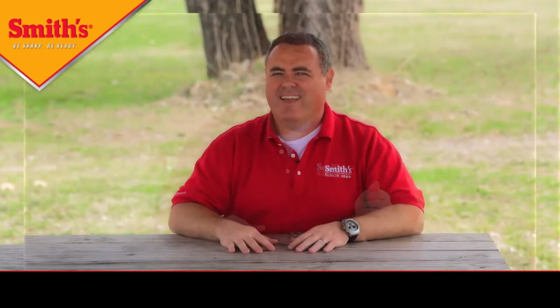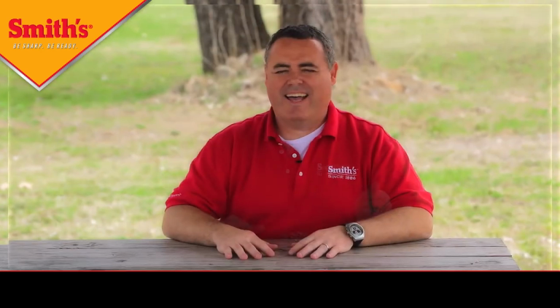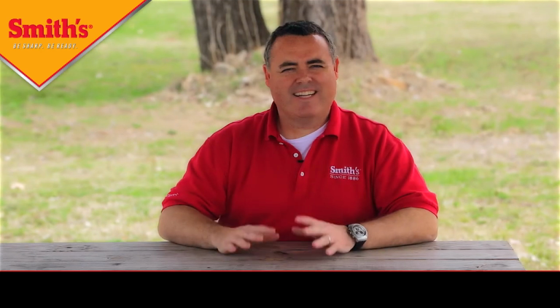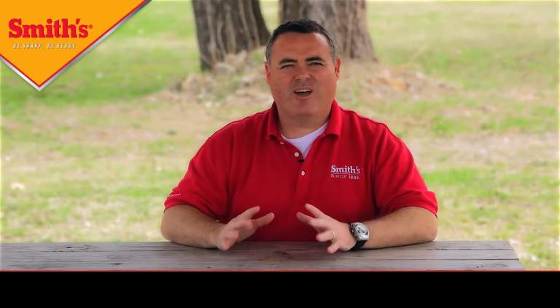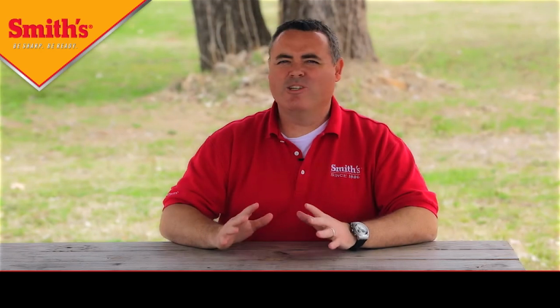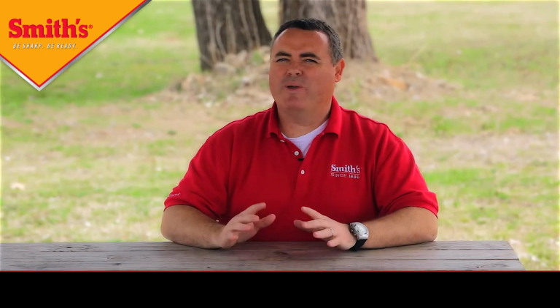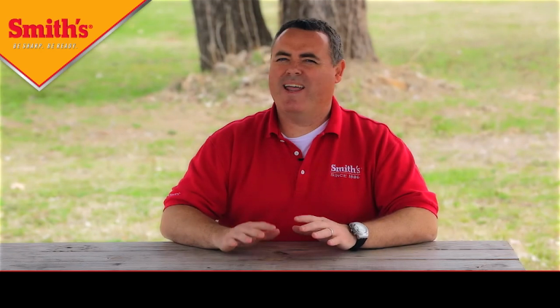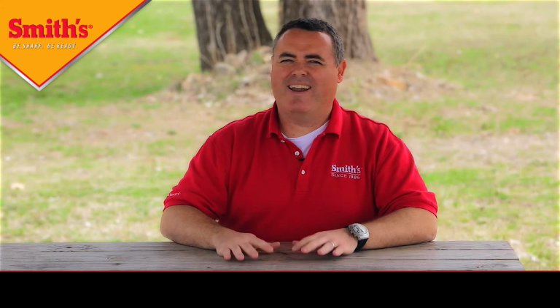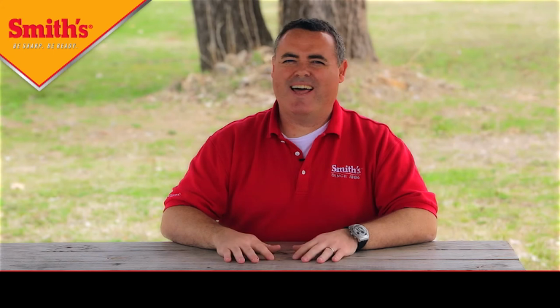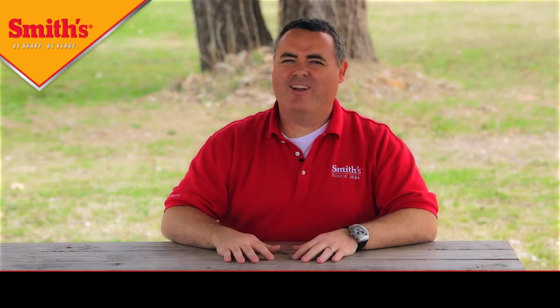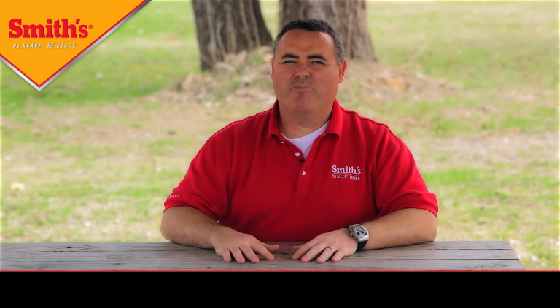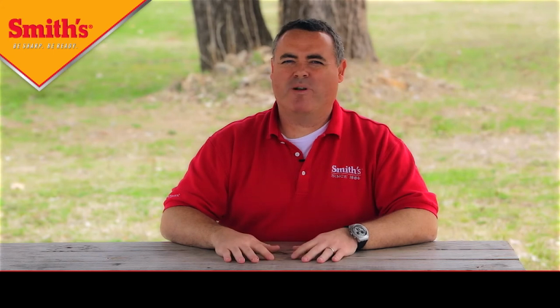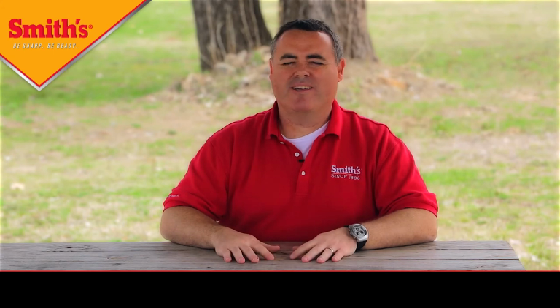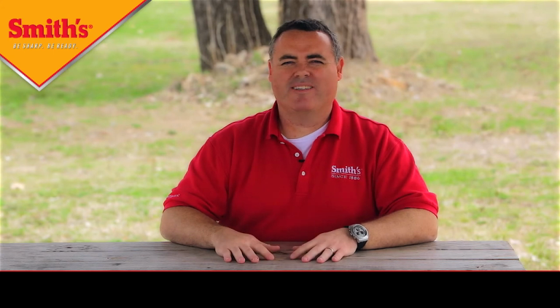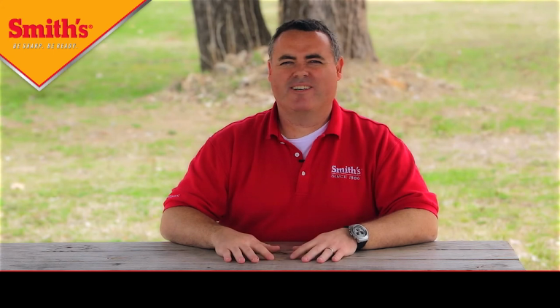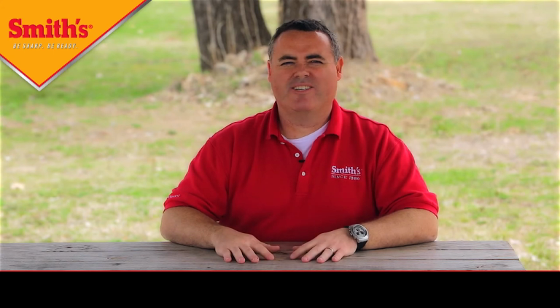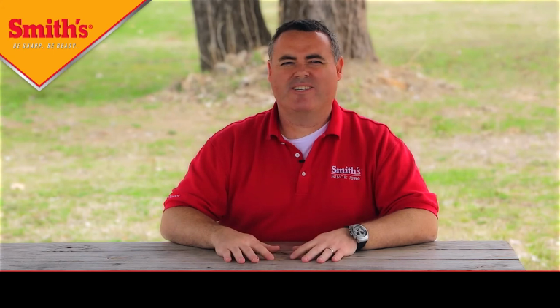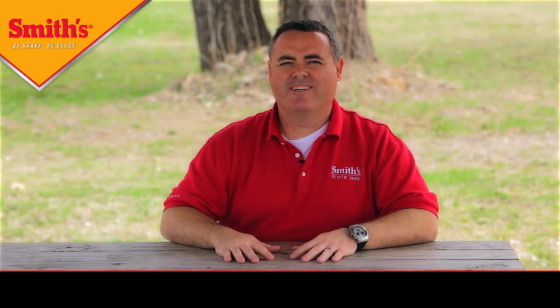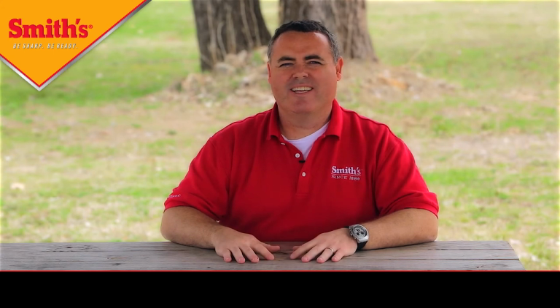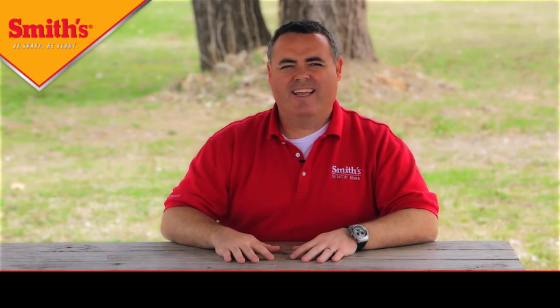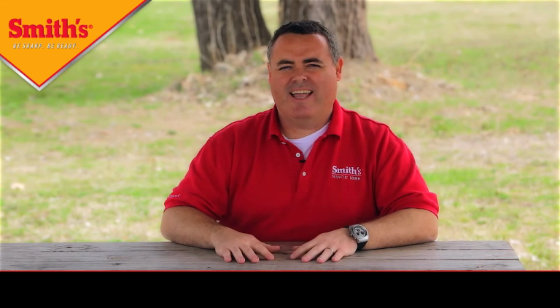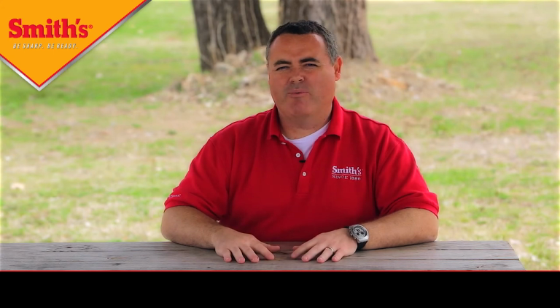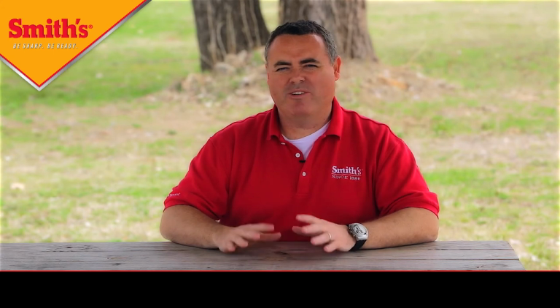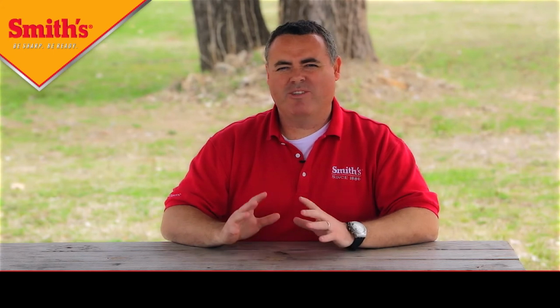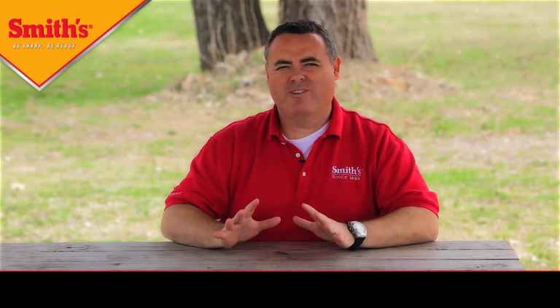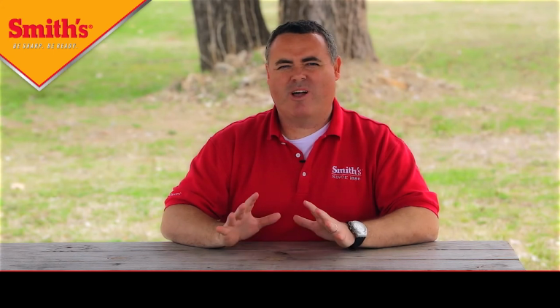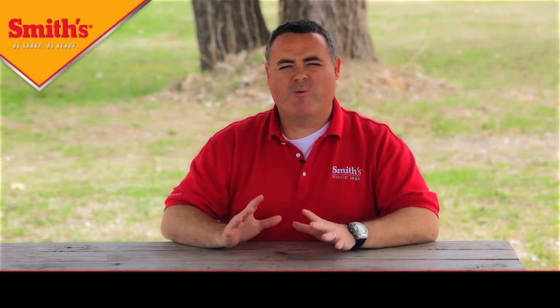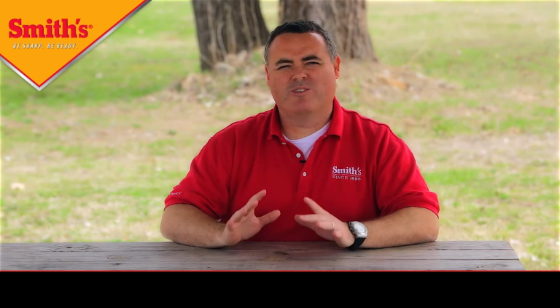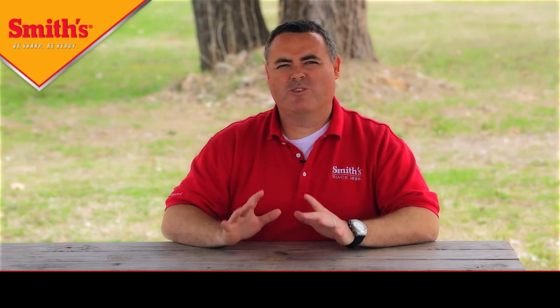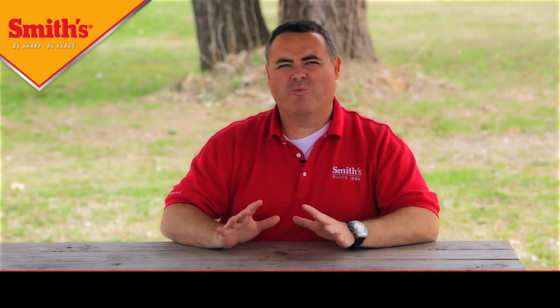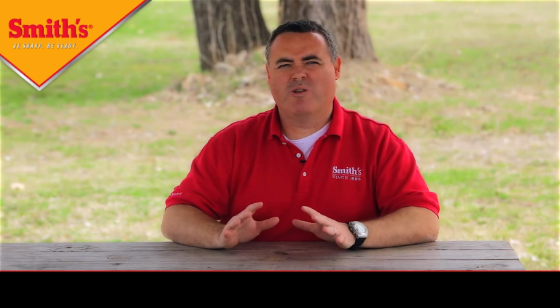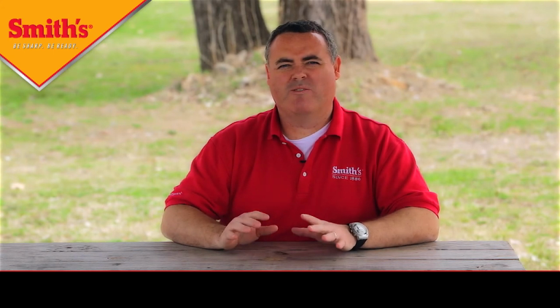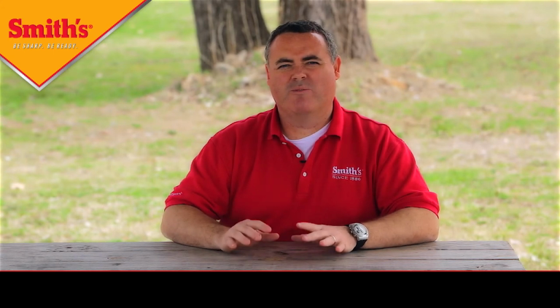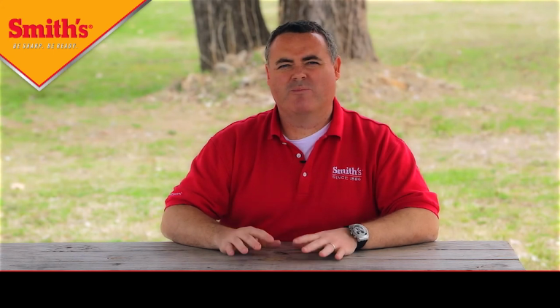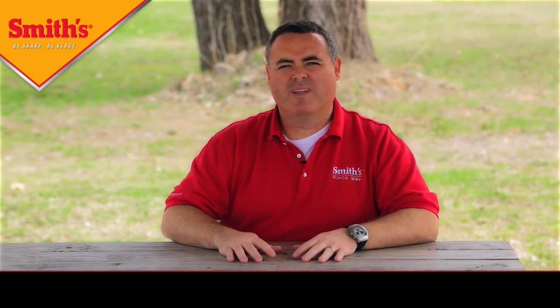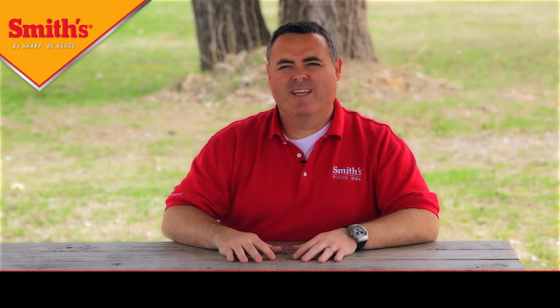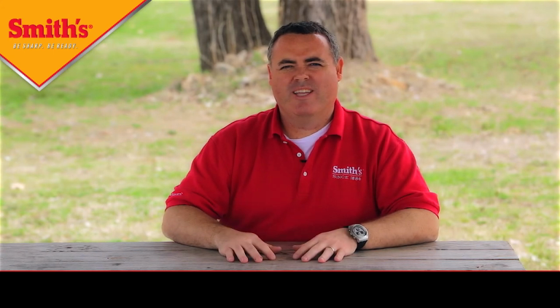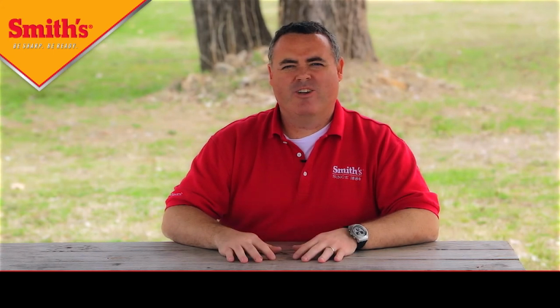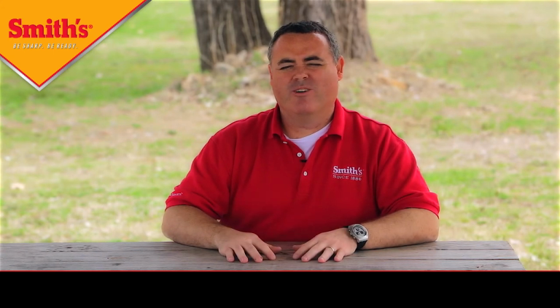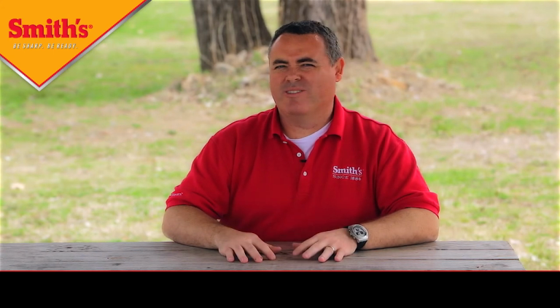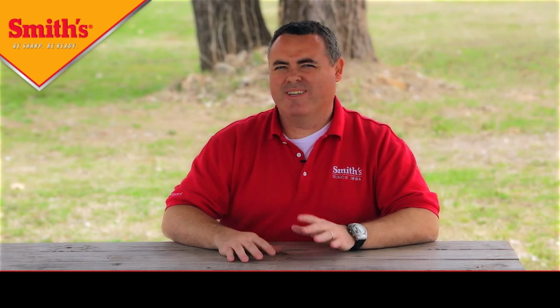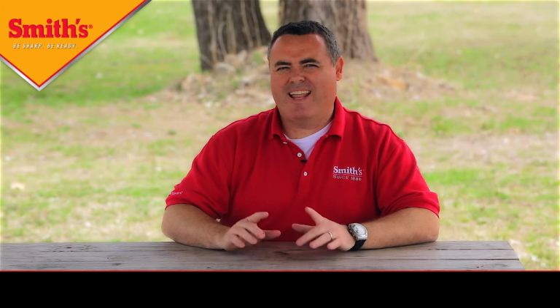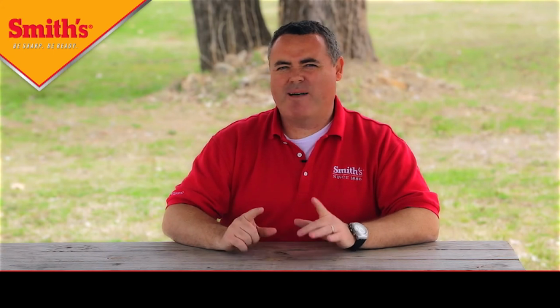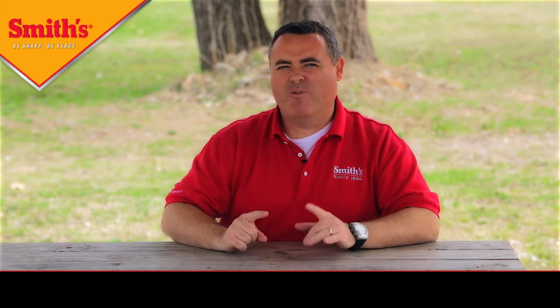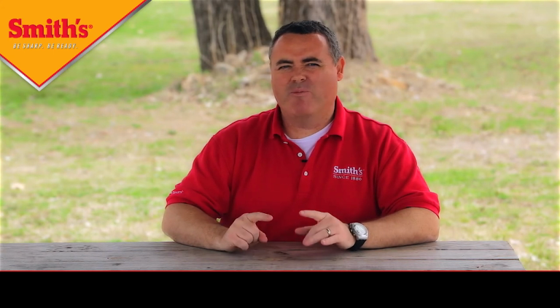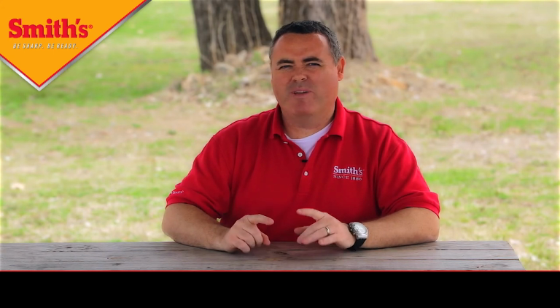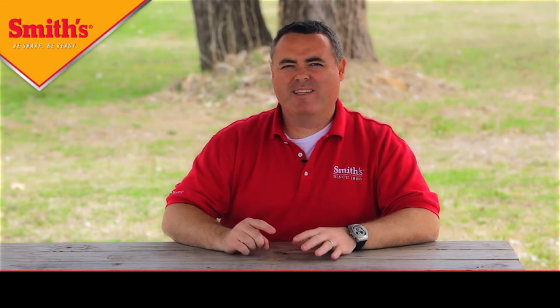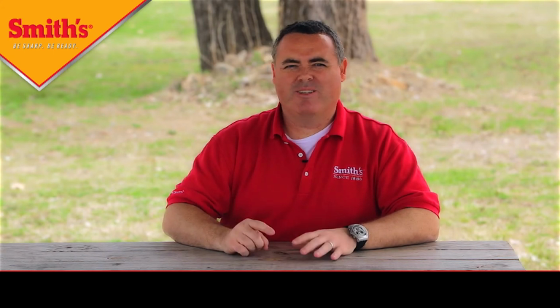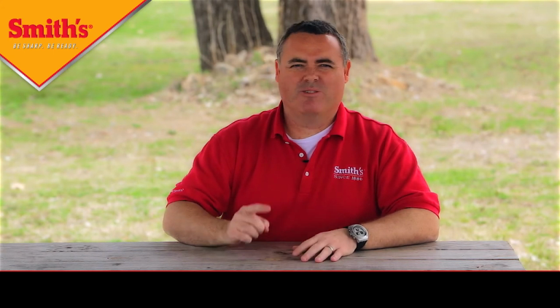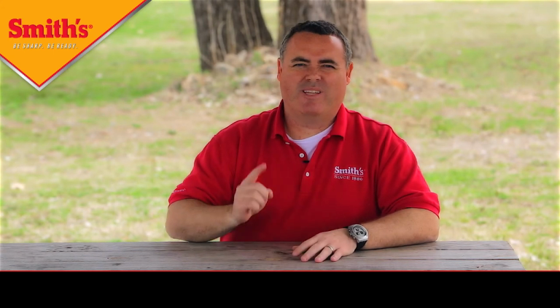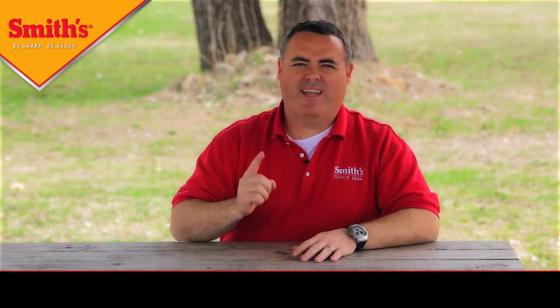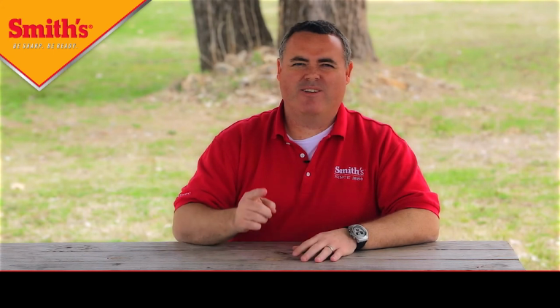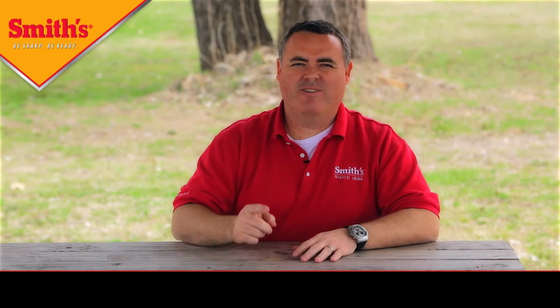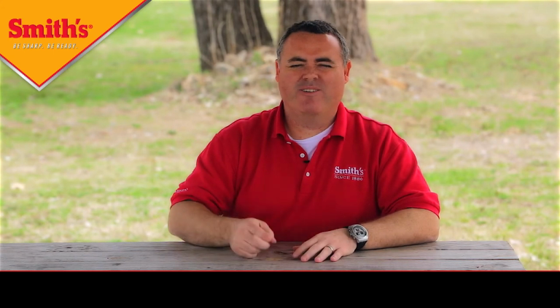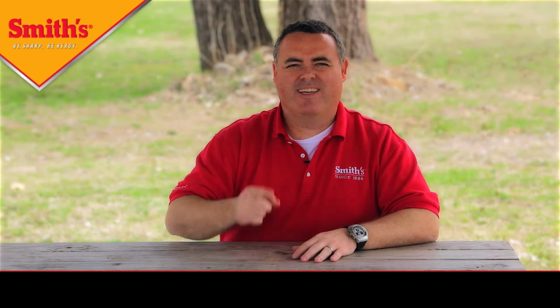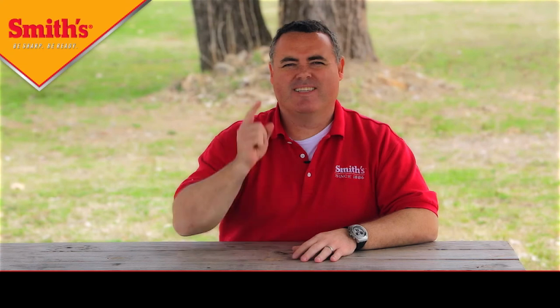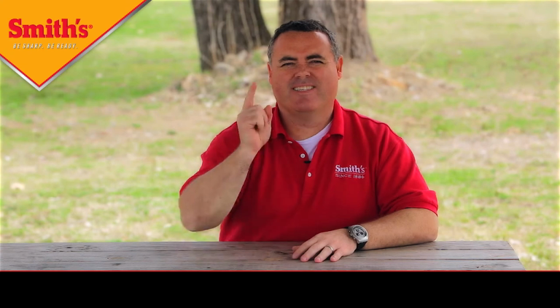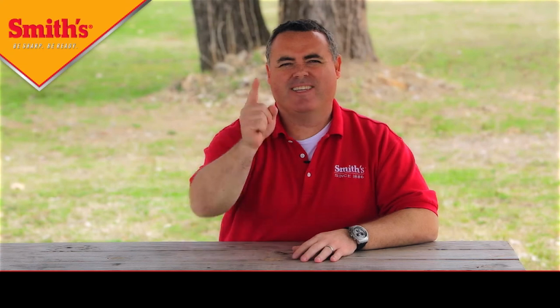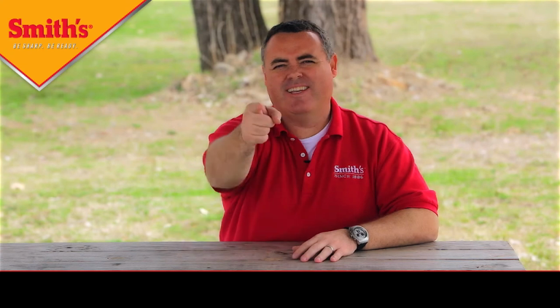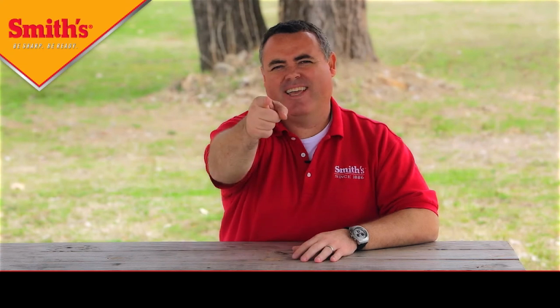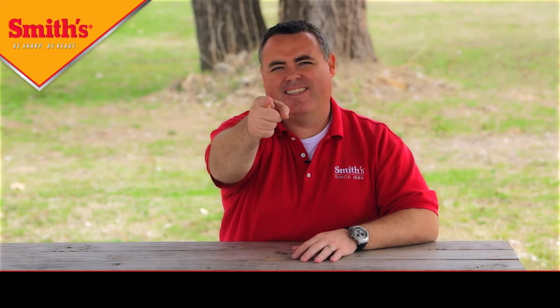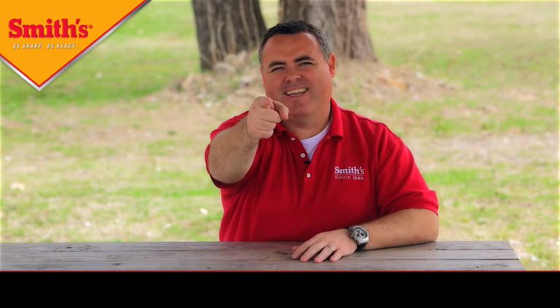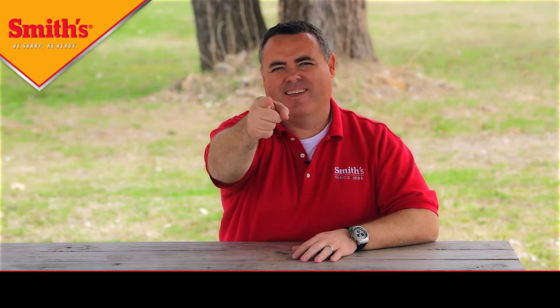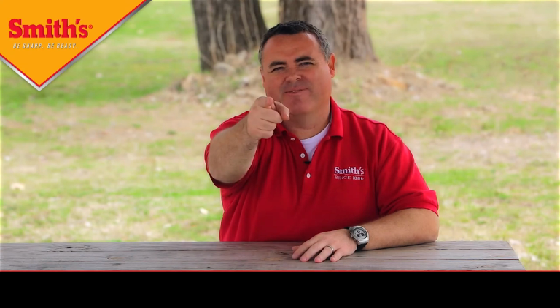I told you we had a lot of new products this year, and what you saw was just one of them. You're going to see a lot more of me, so stay tuned and see you next time.